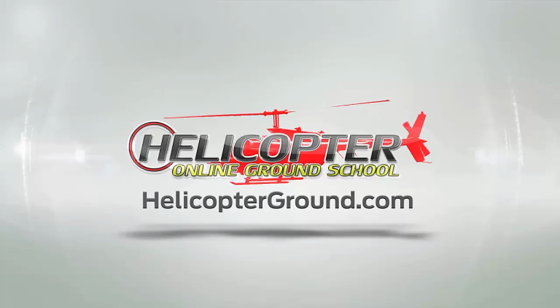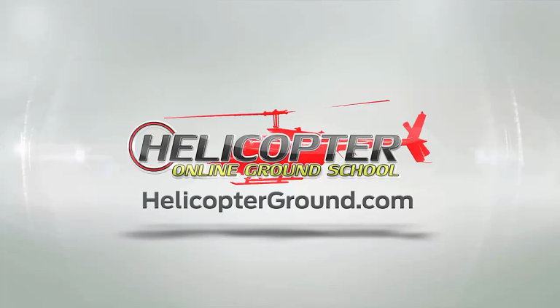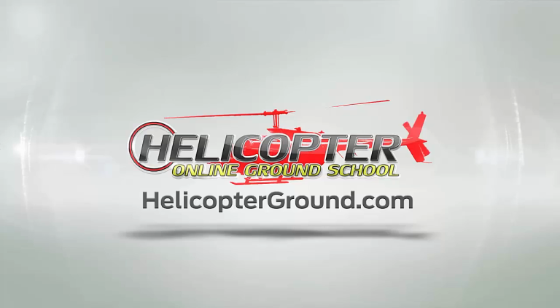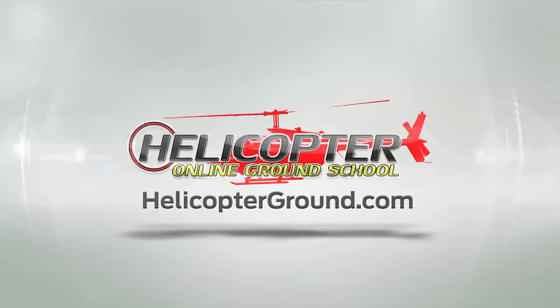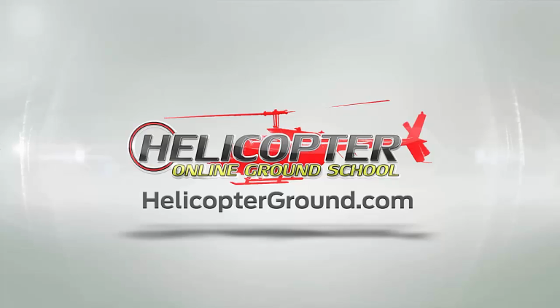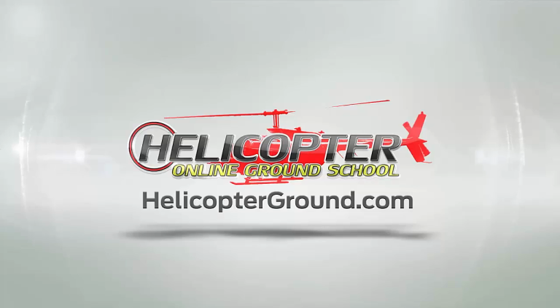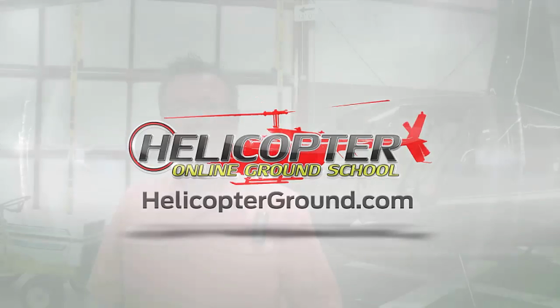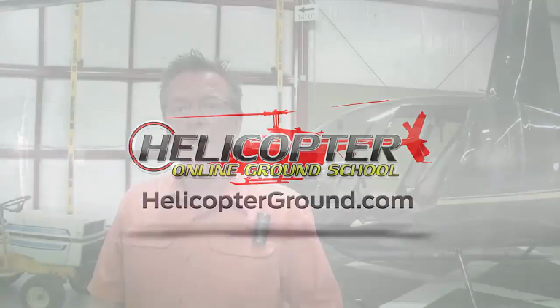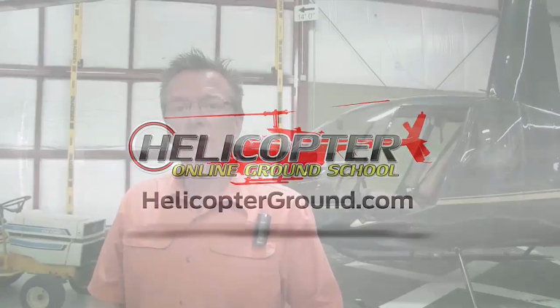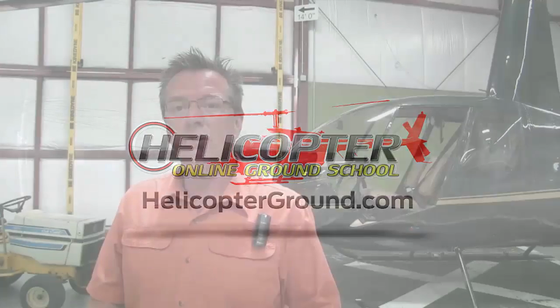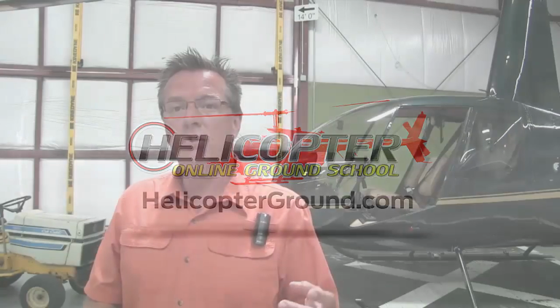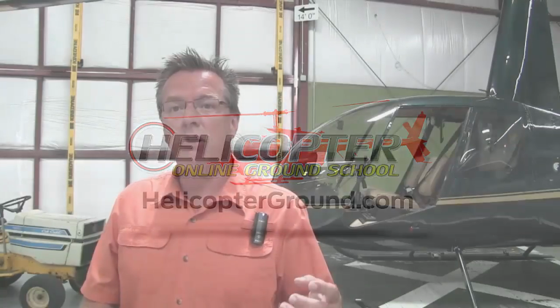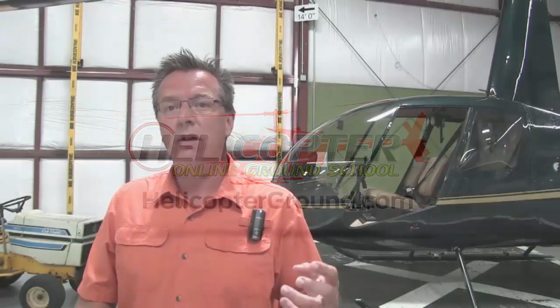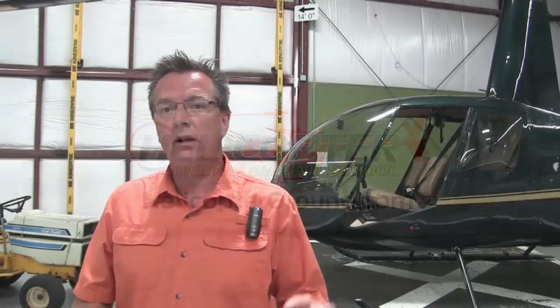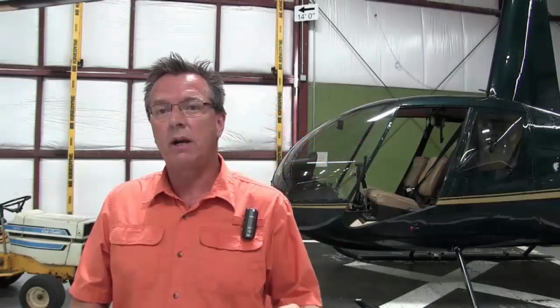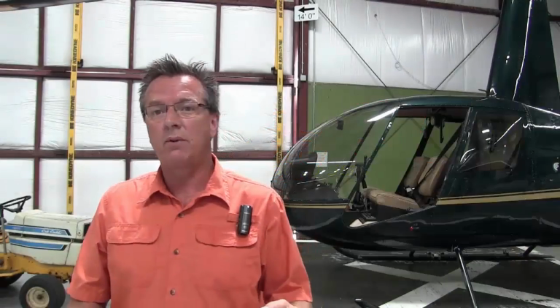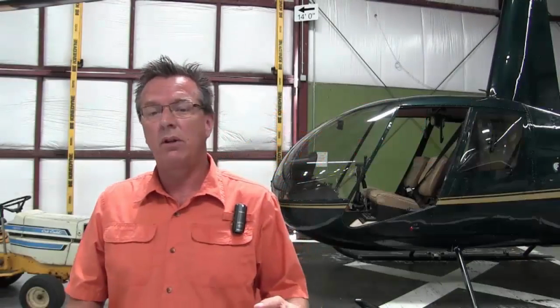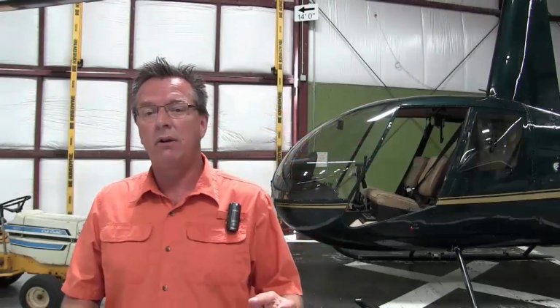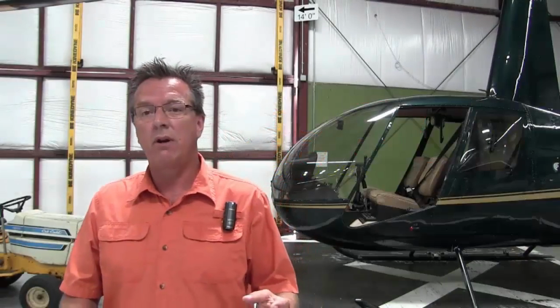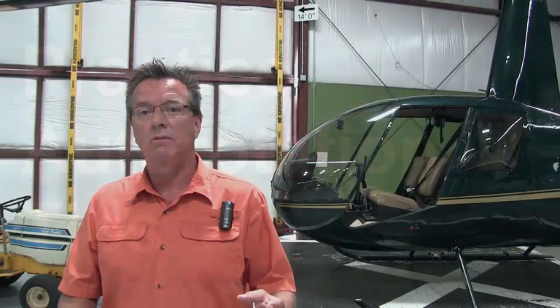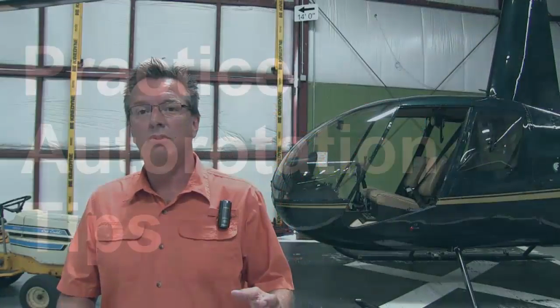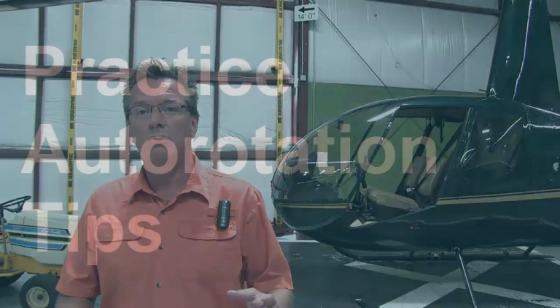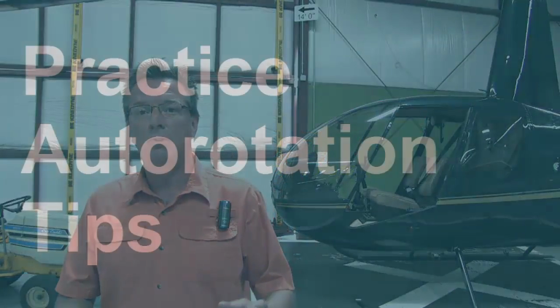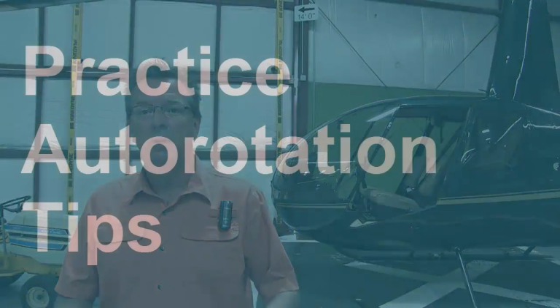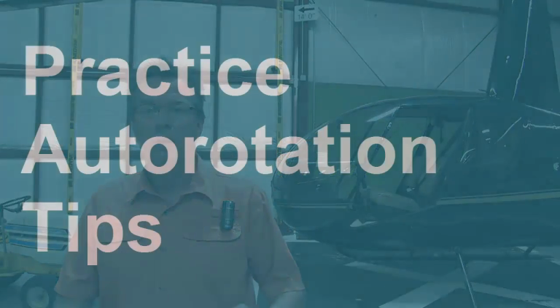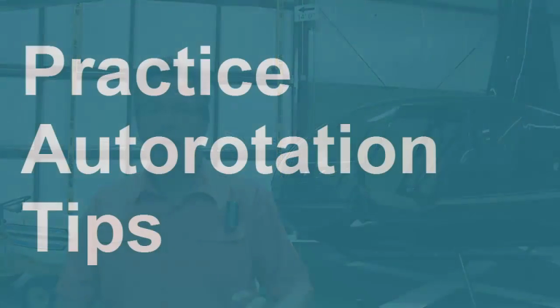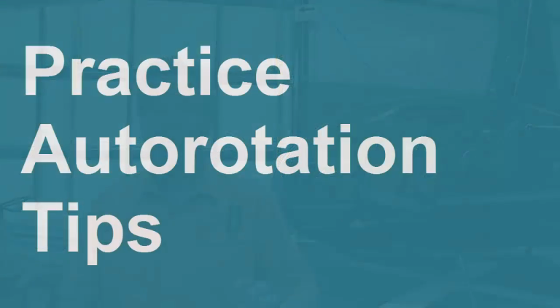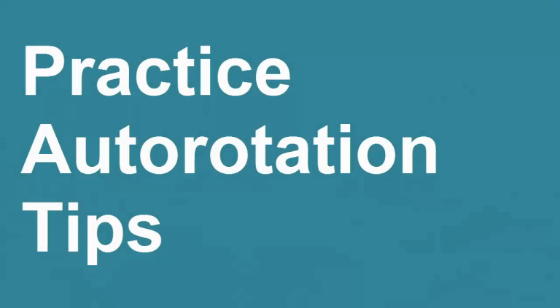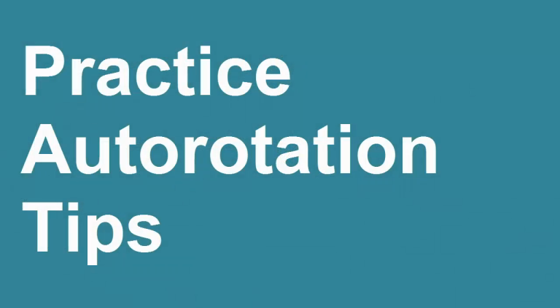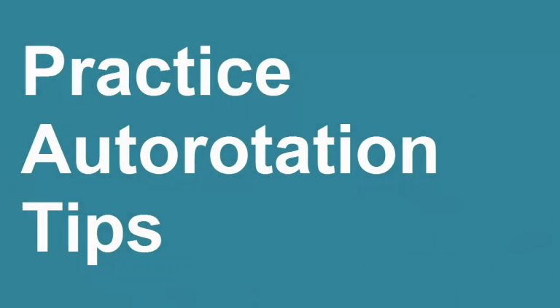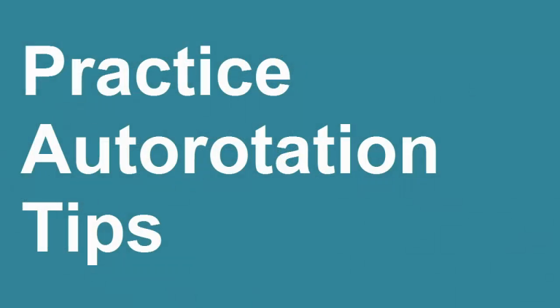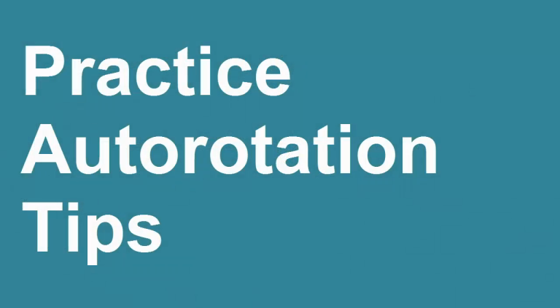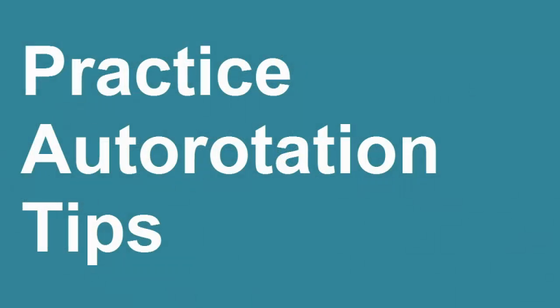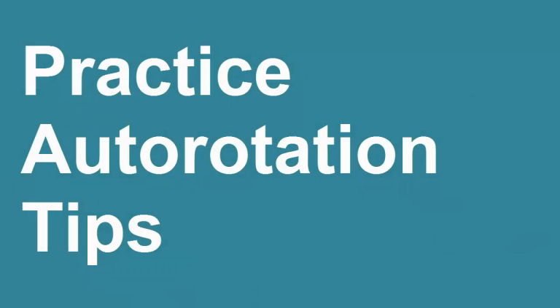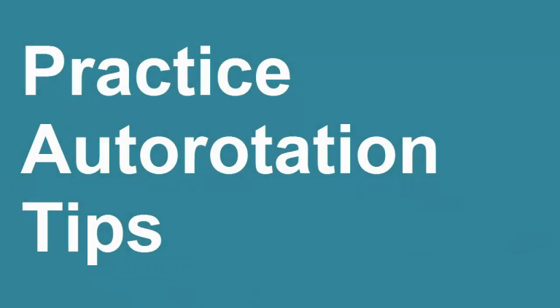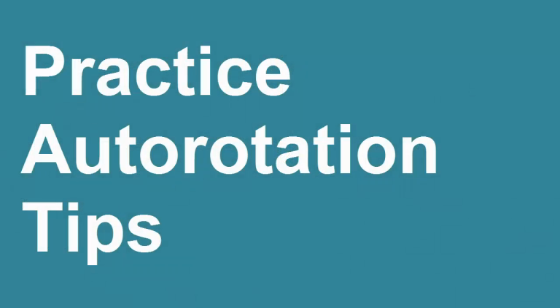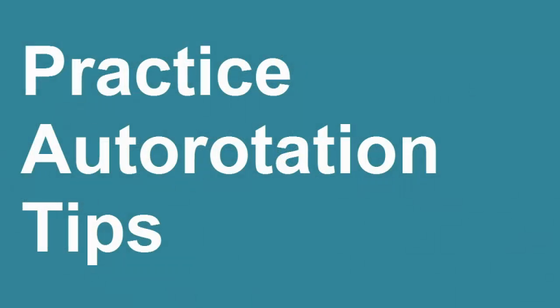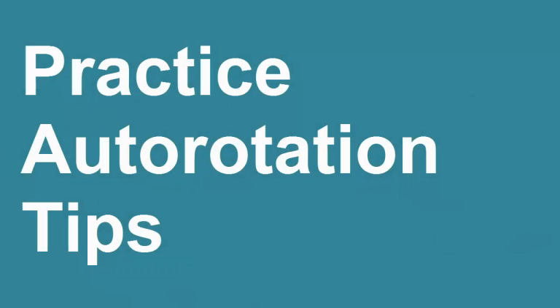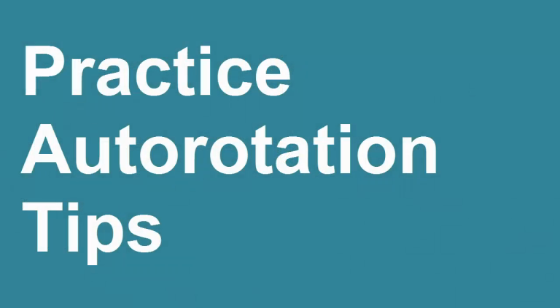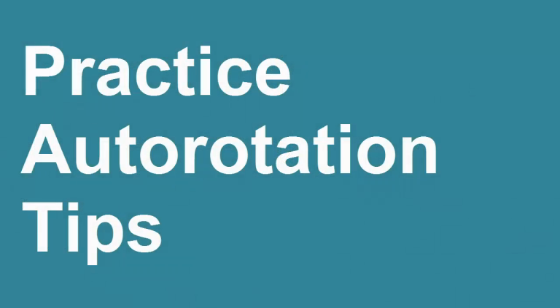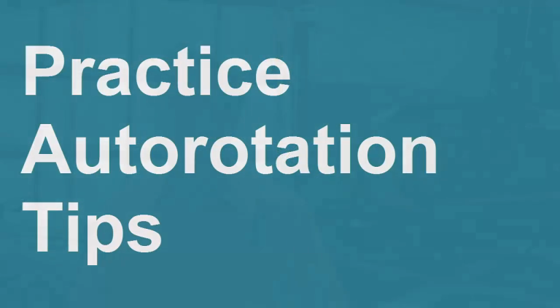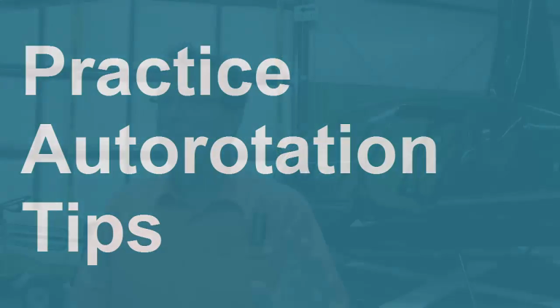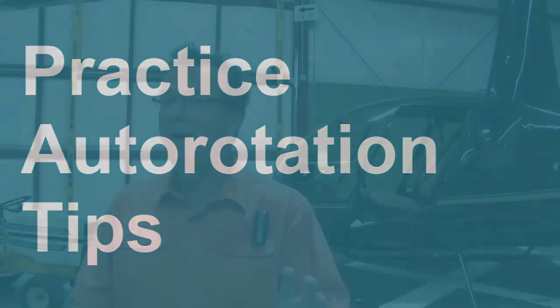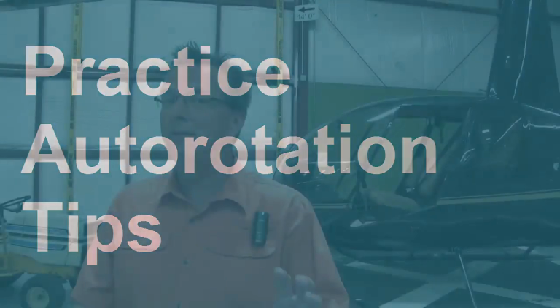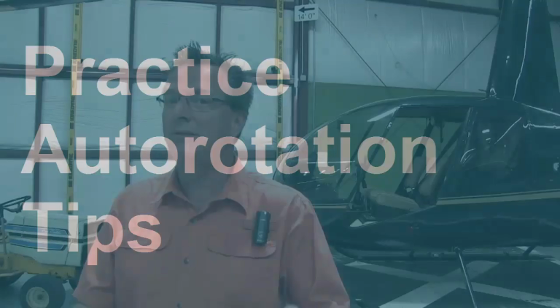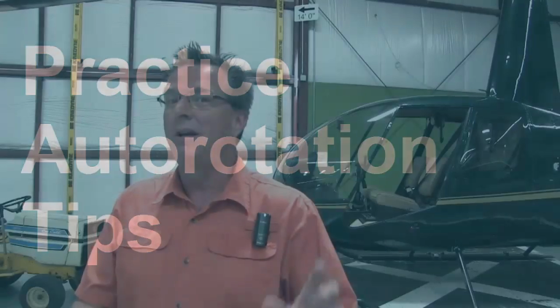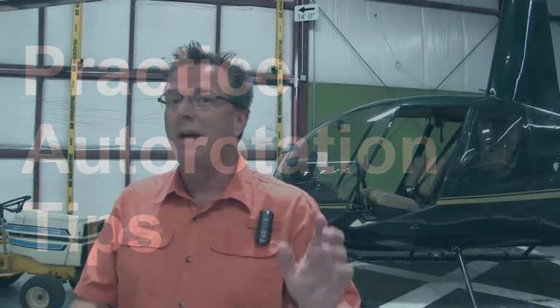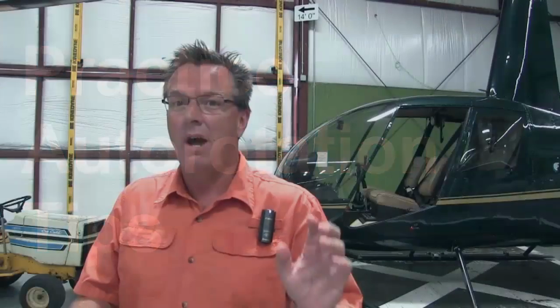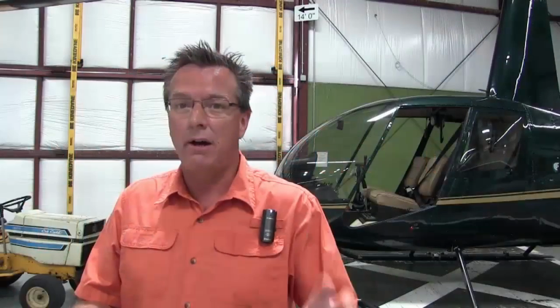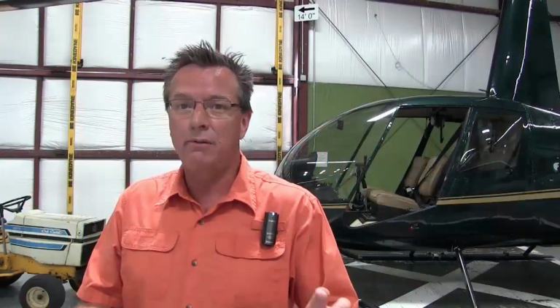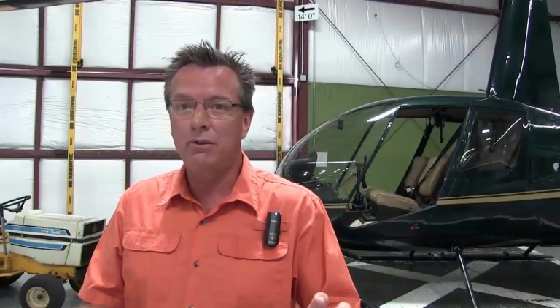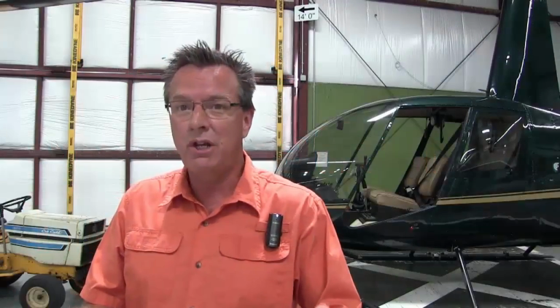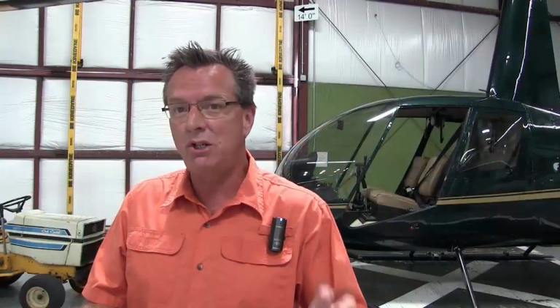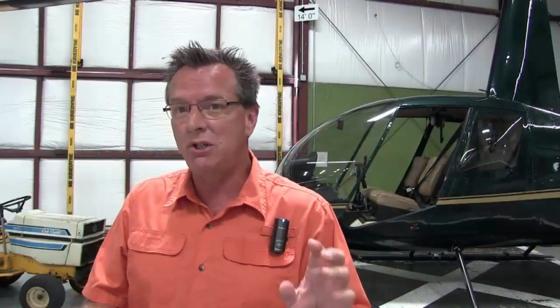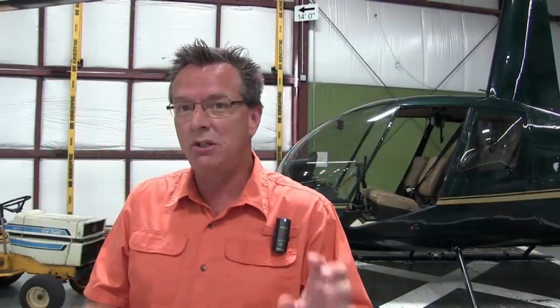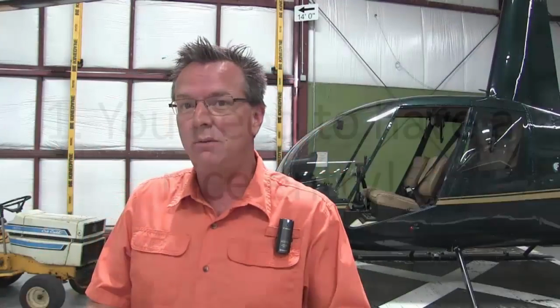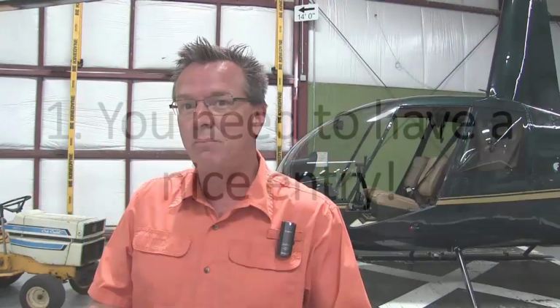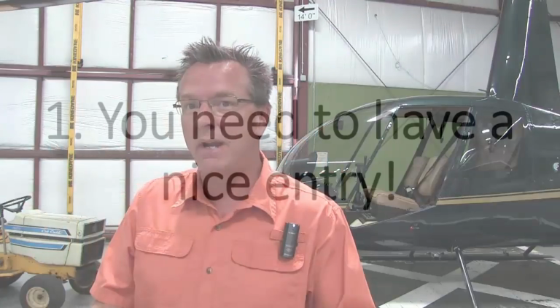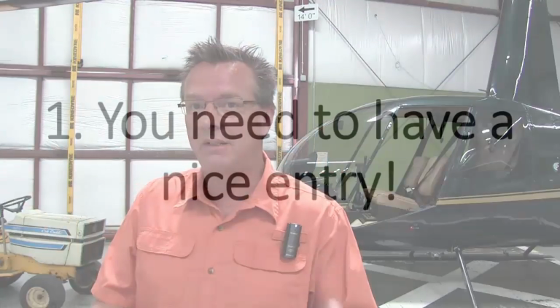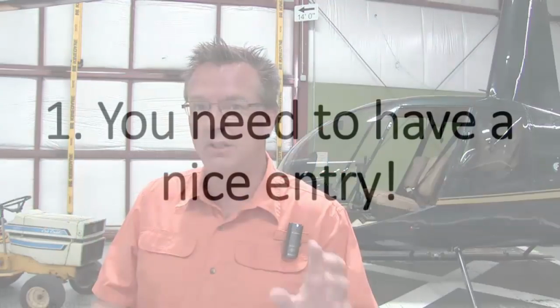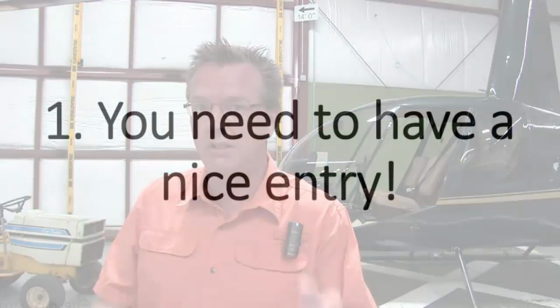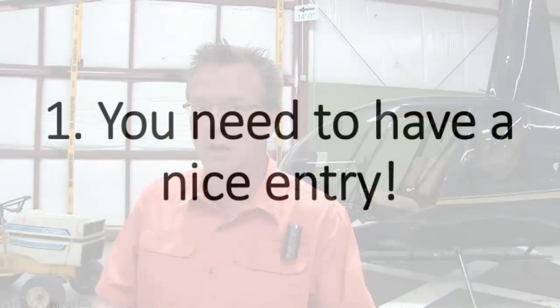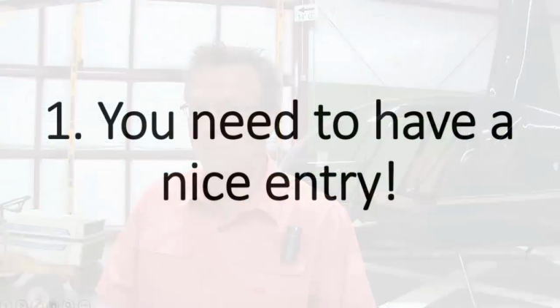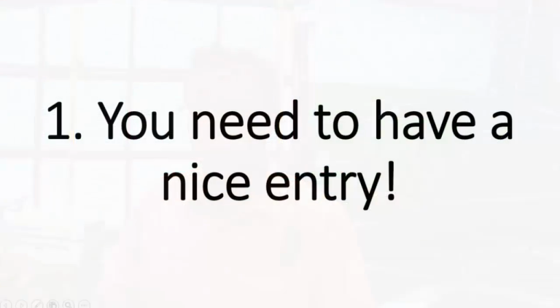Hello, I'm Kenny Keller, the creator of Helicopter Line Ground School, and I want to give you my top ten best auto rotation practice tips.